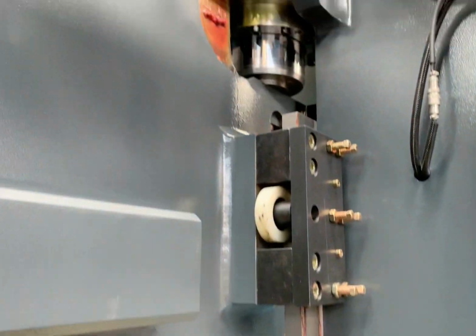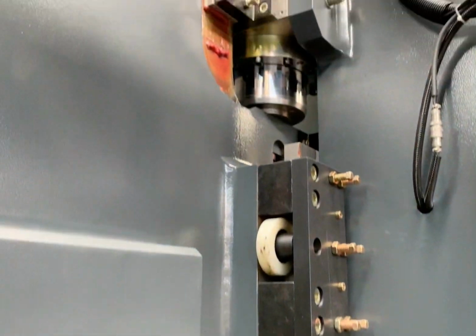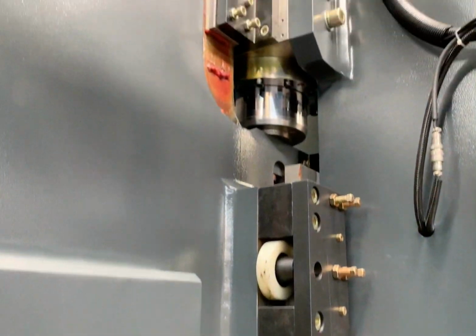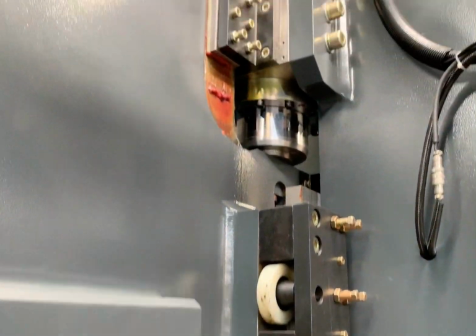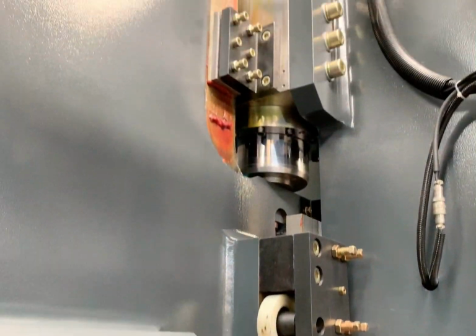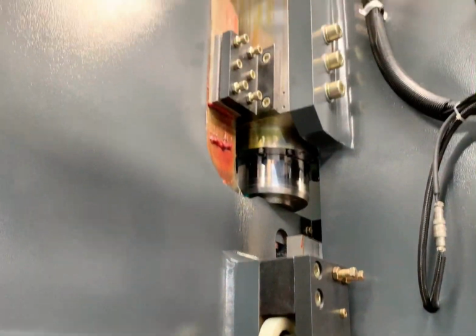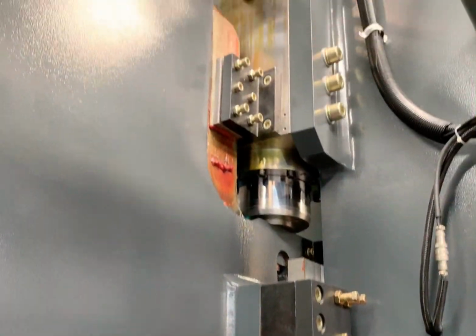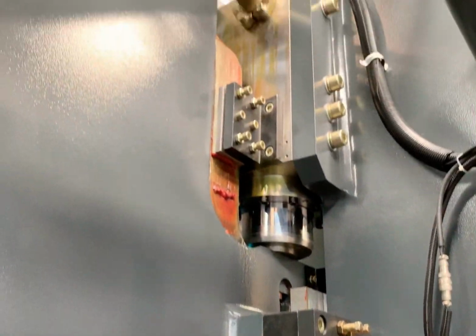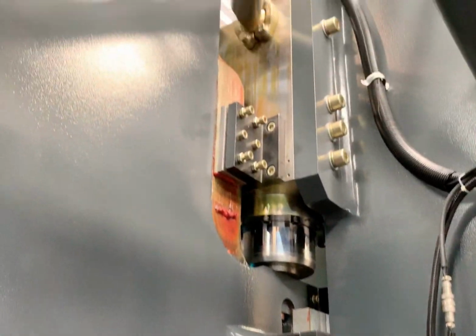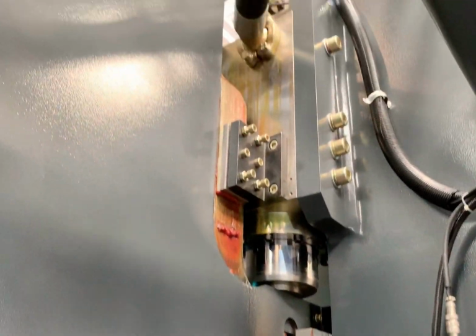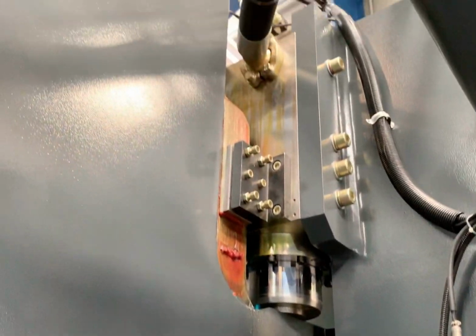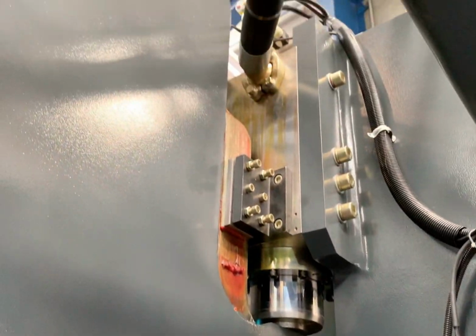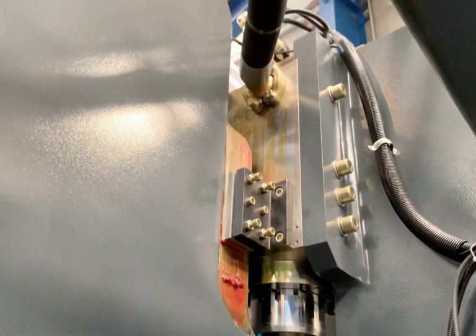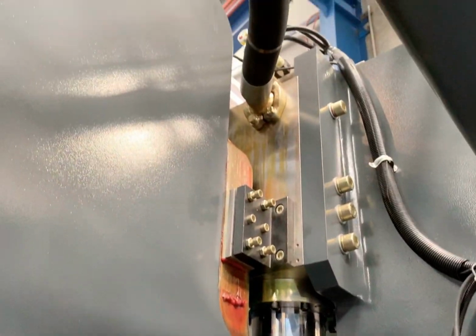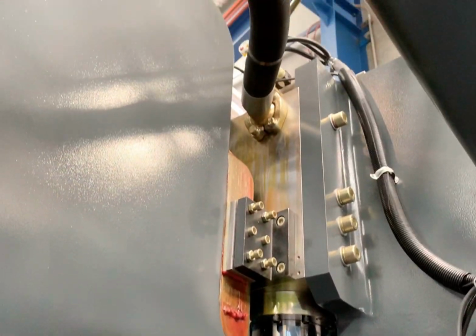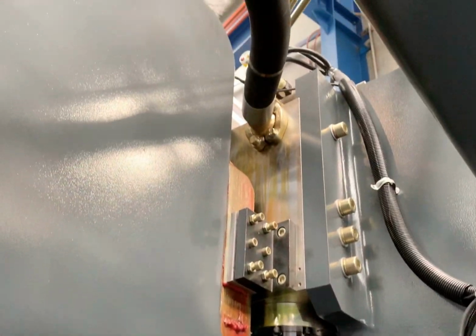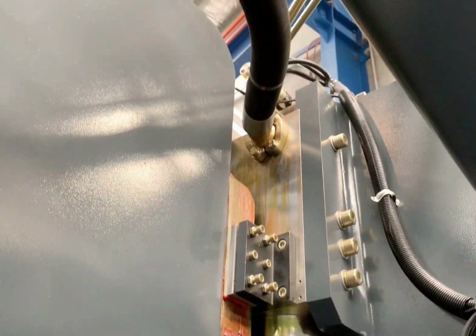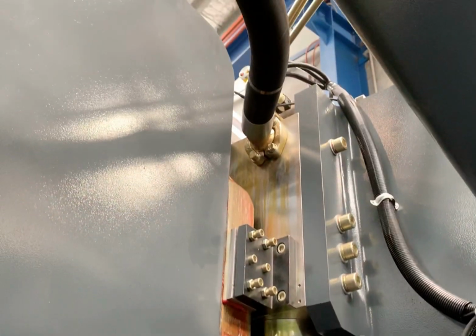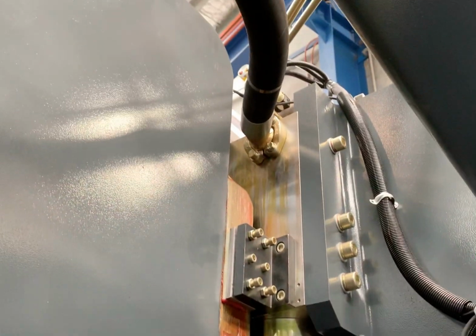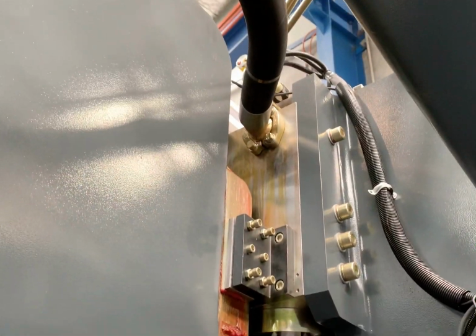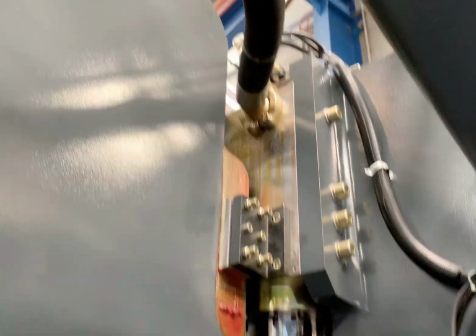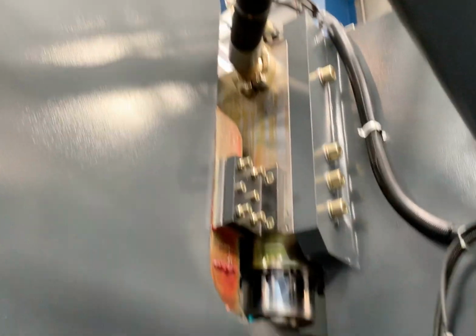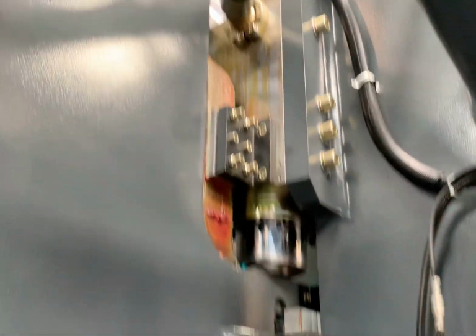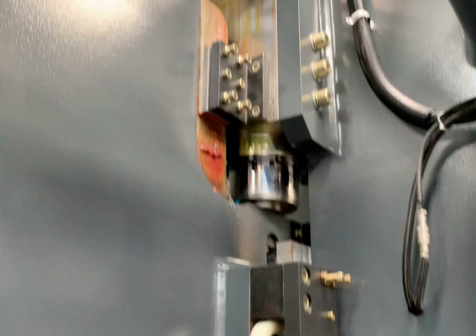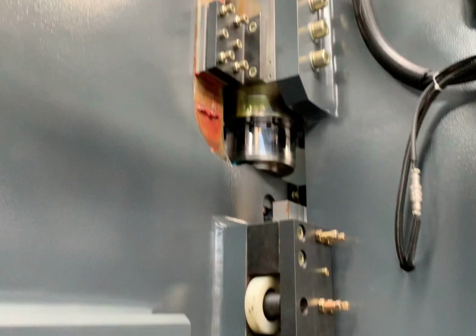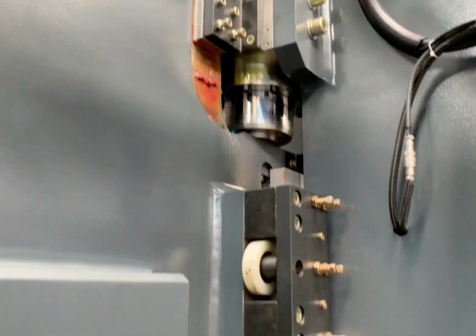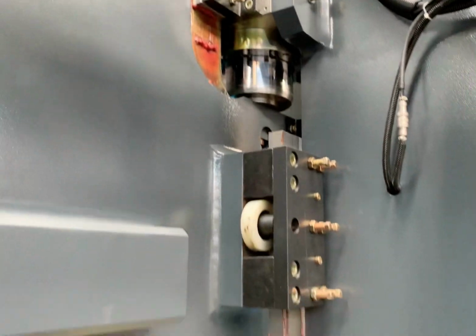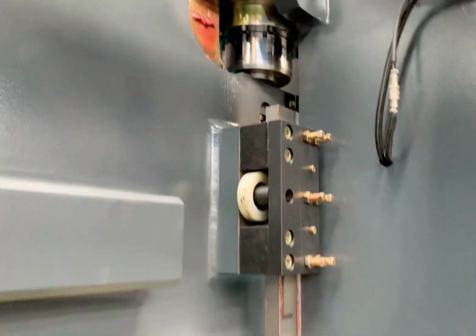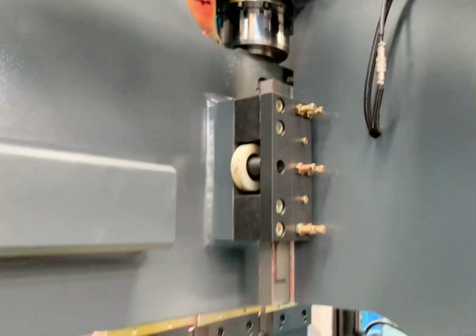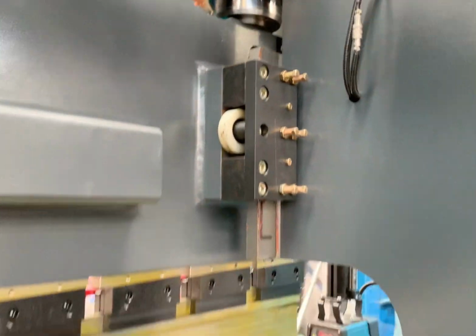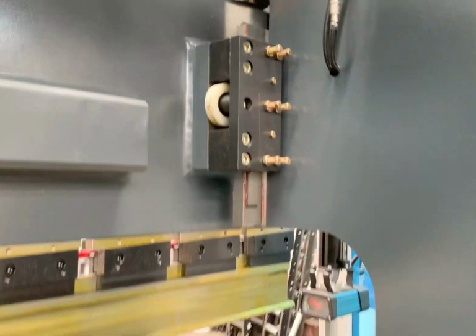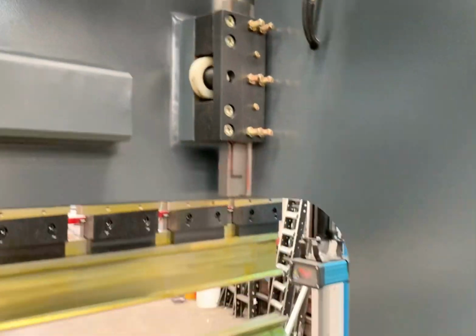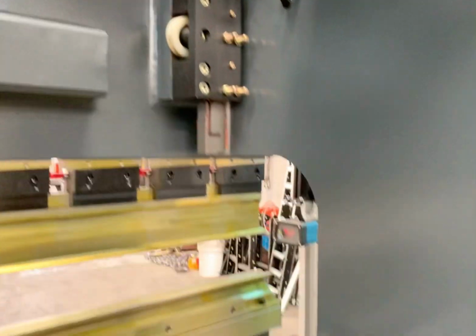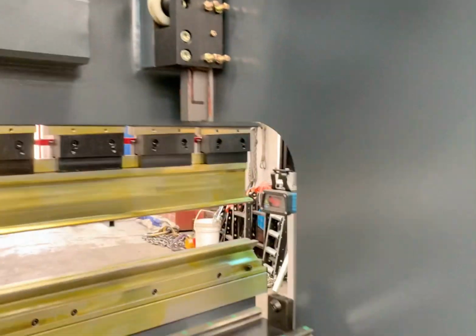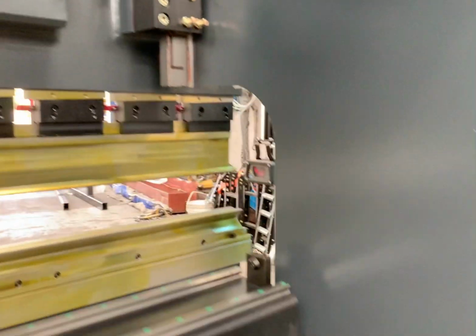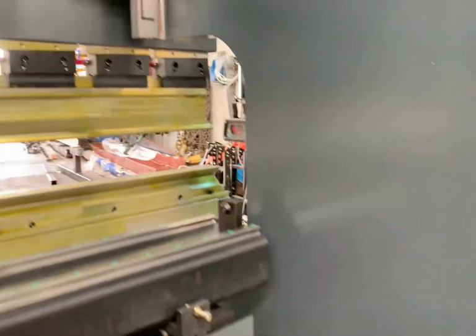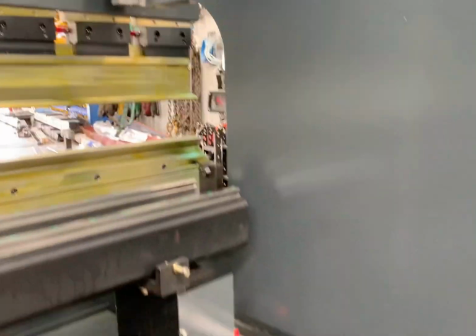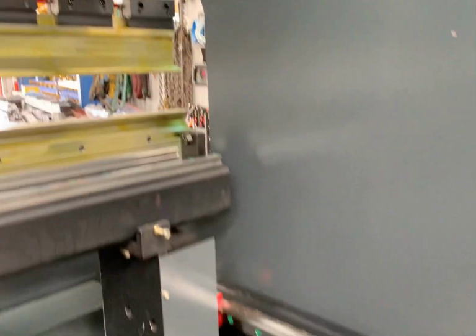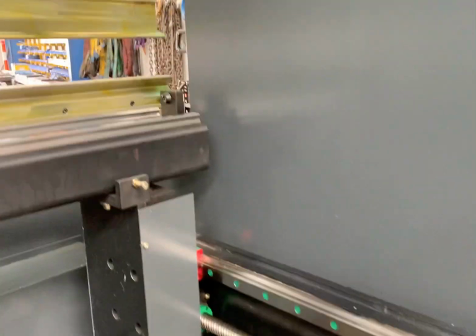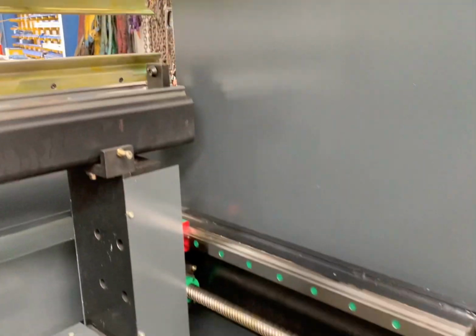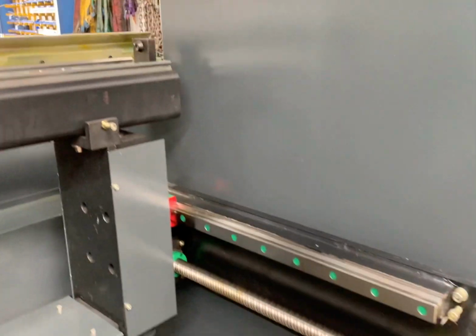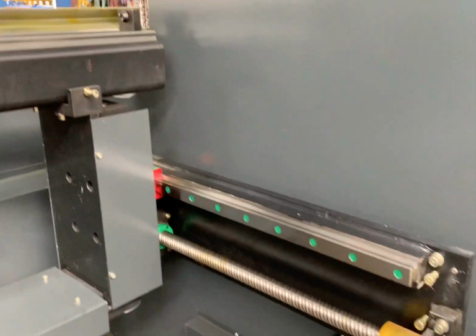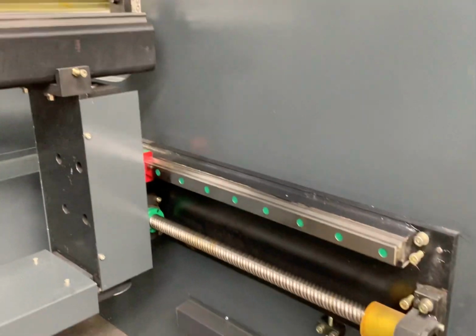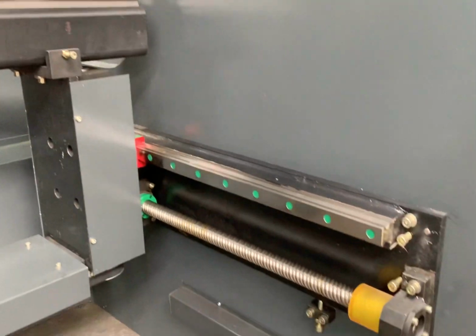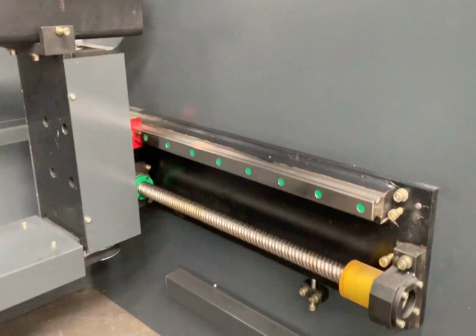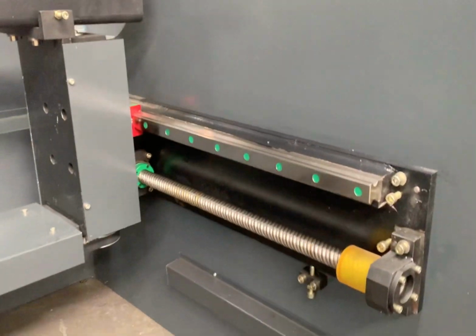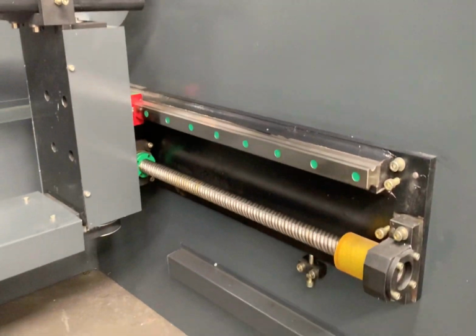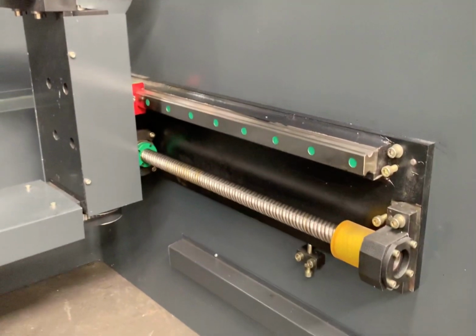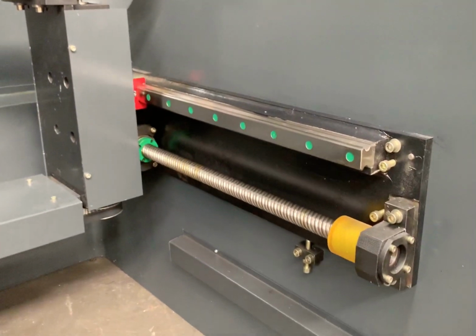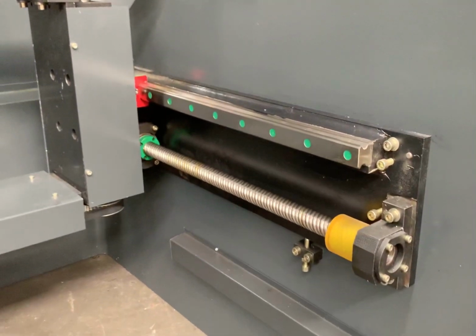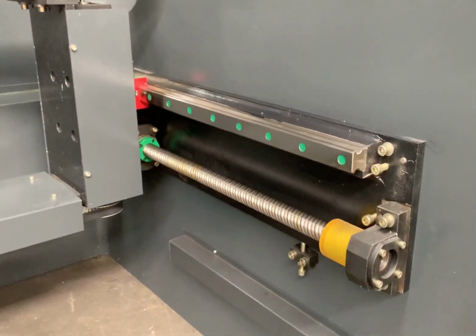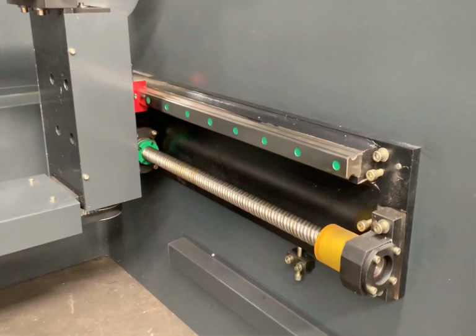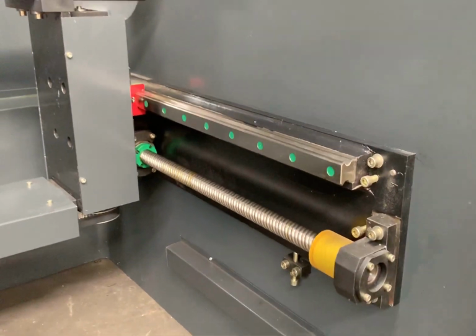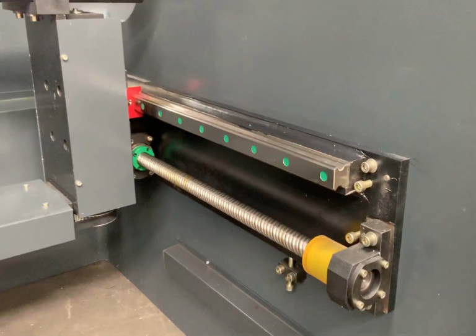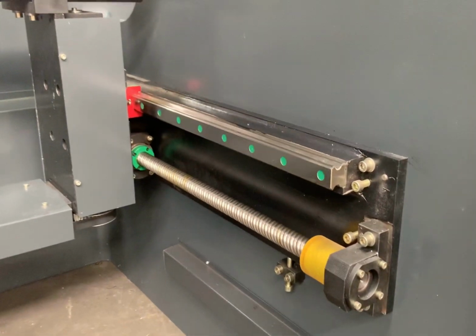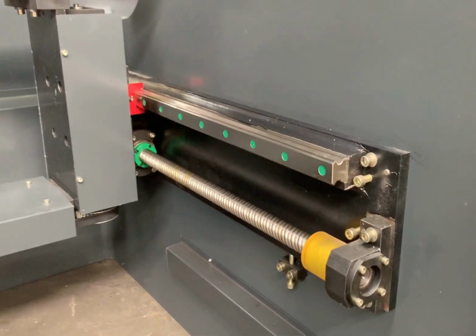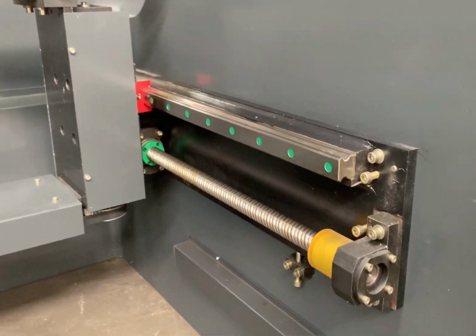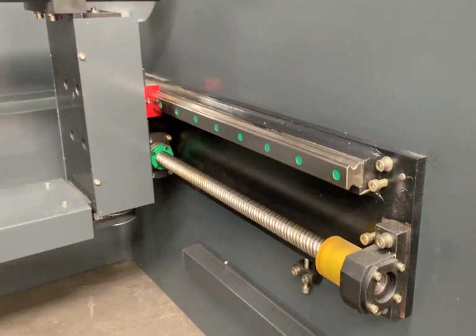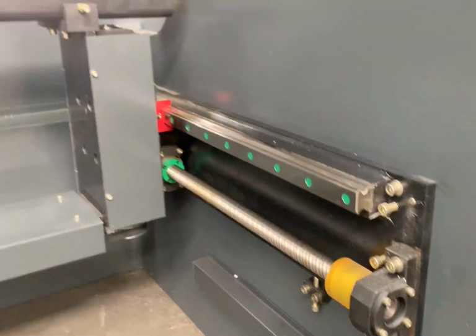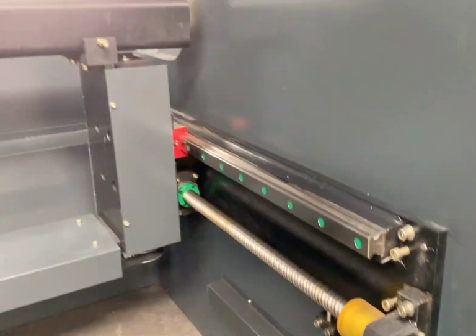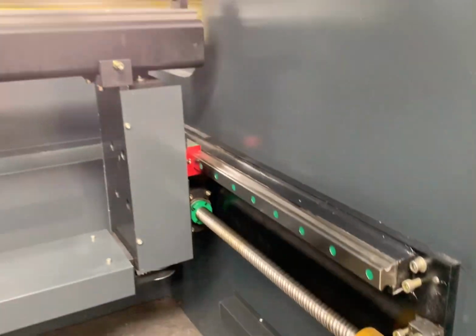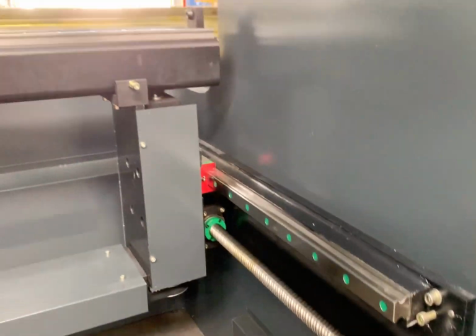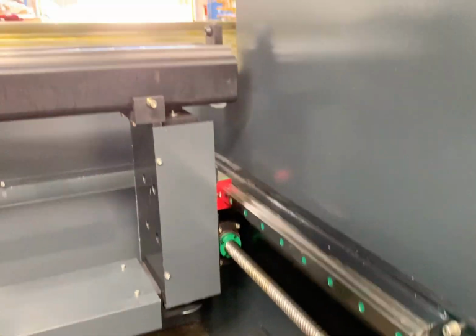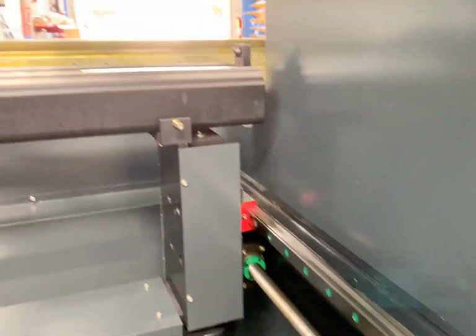Linear guides for your back gauges, of course. Nice, big, long back gauges.